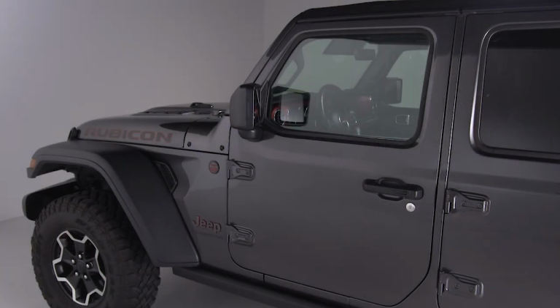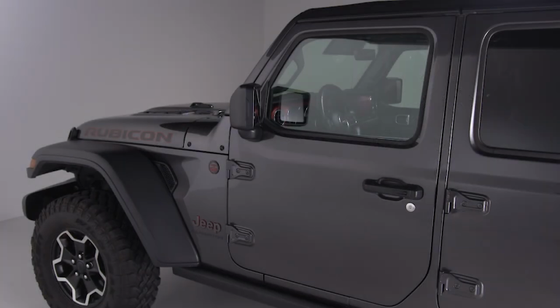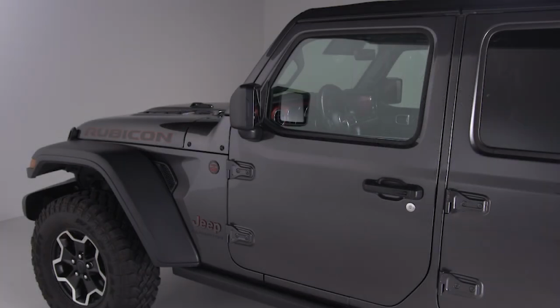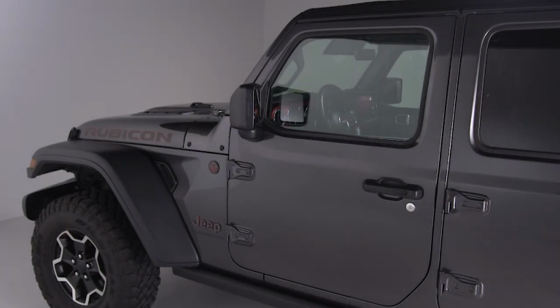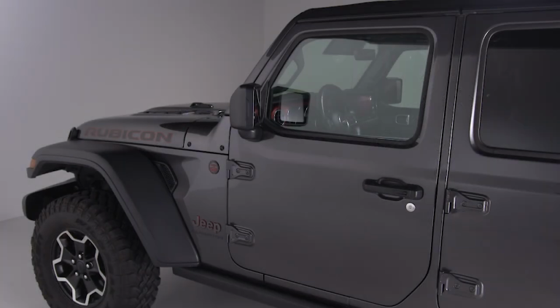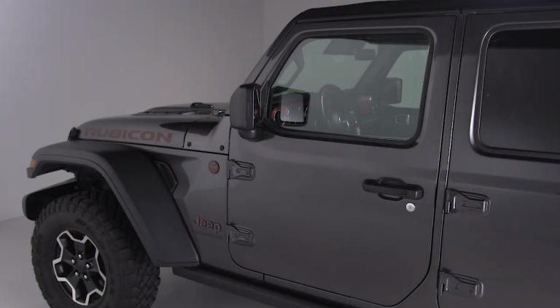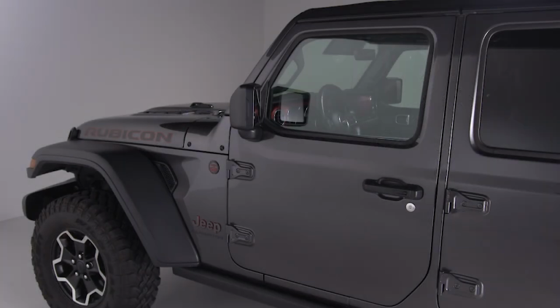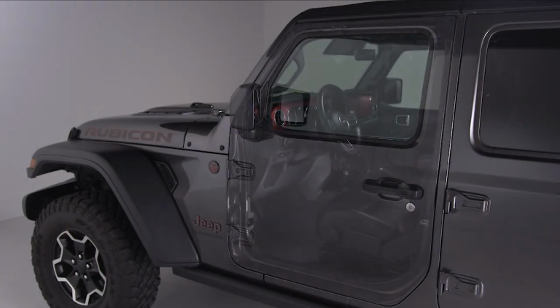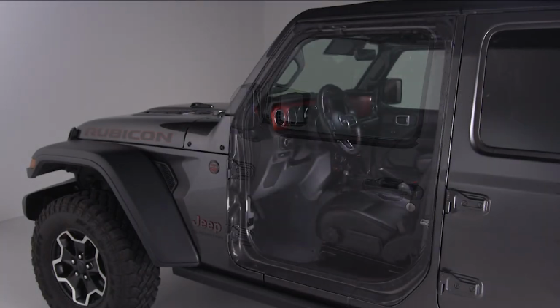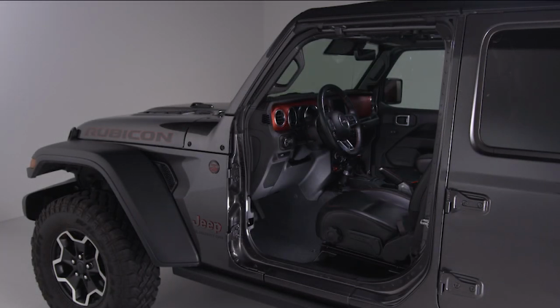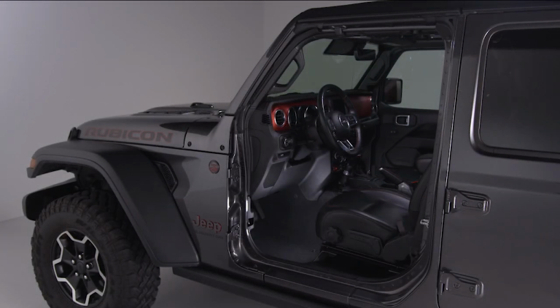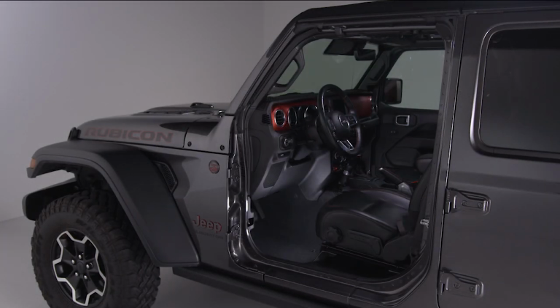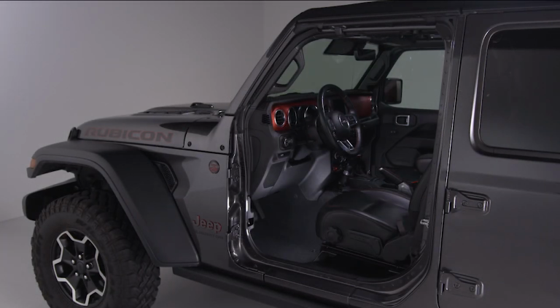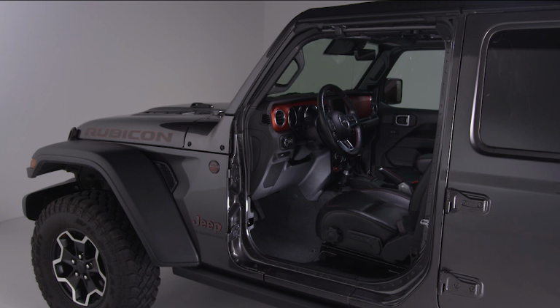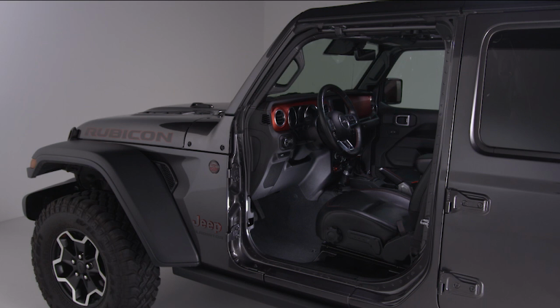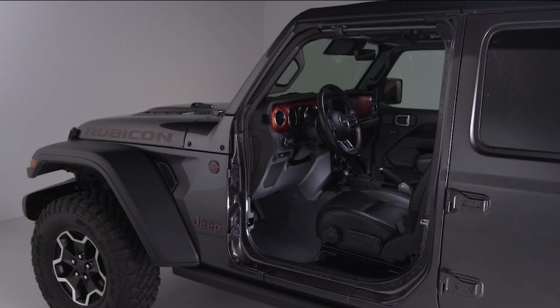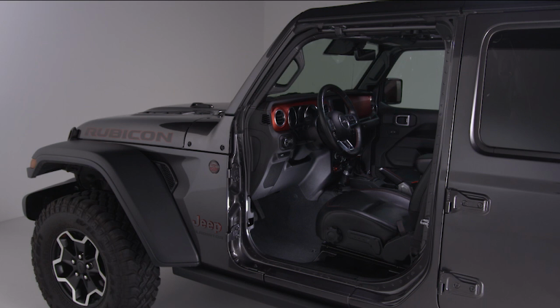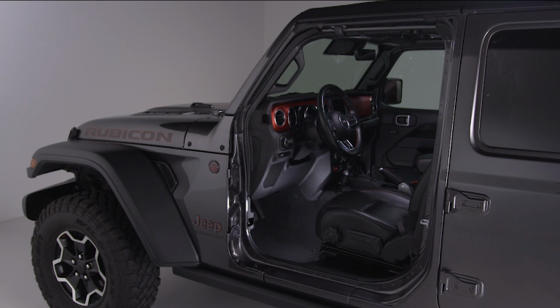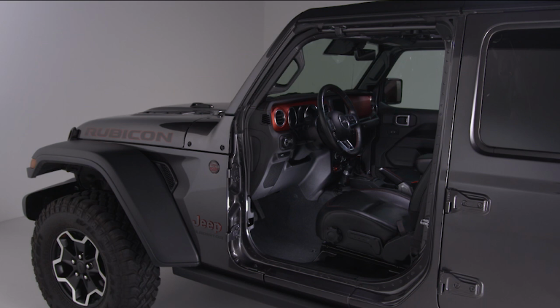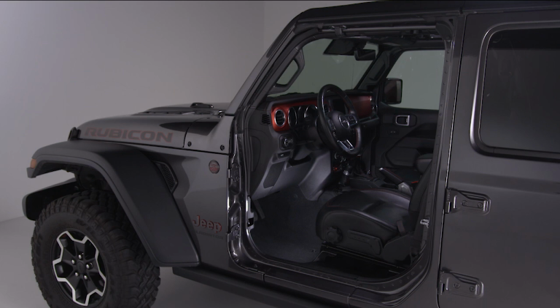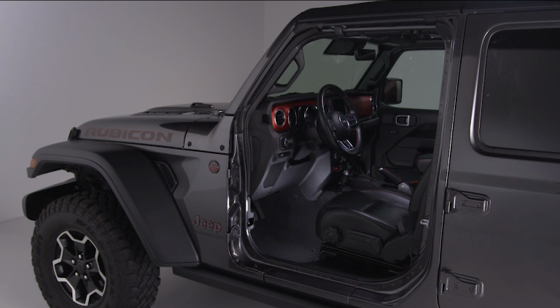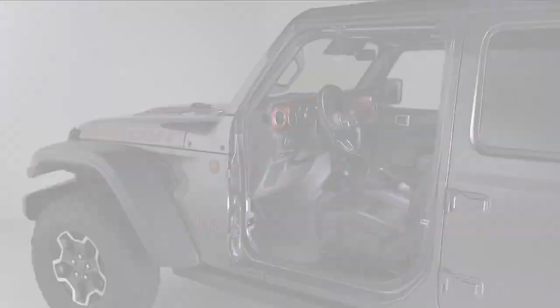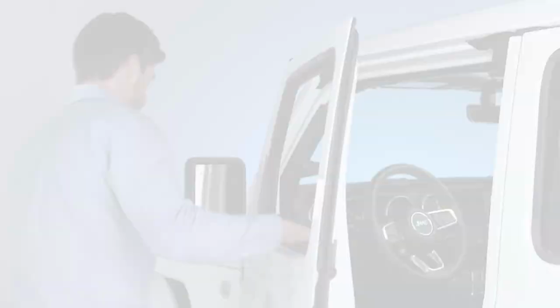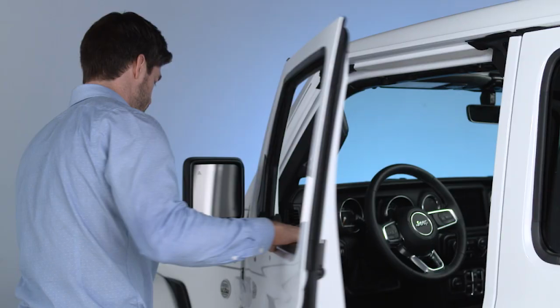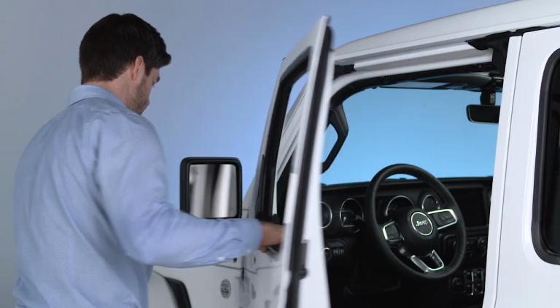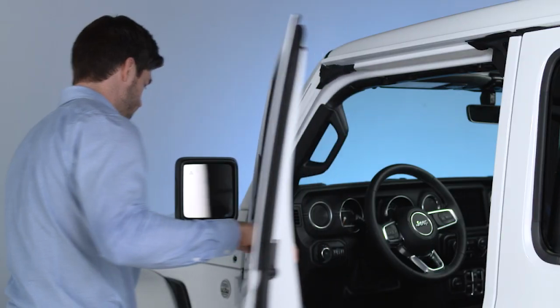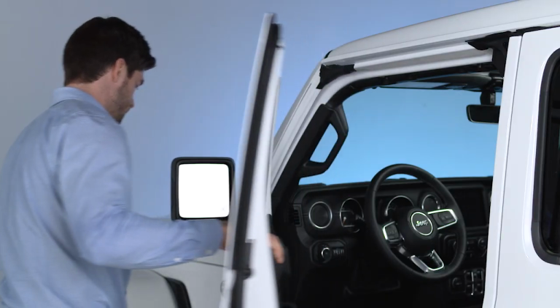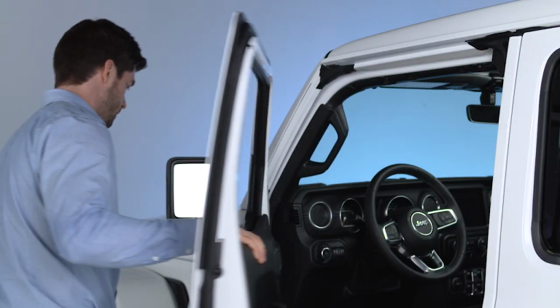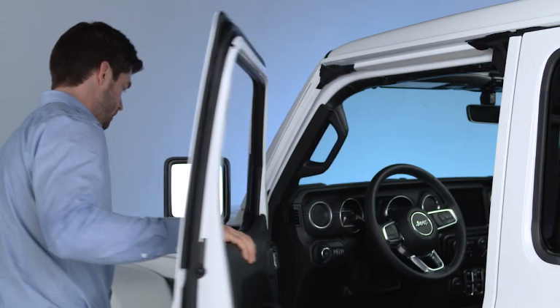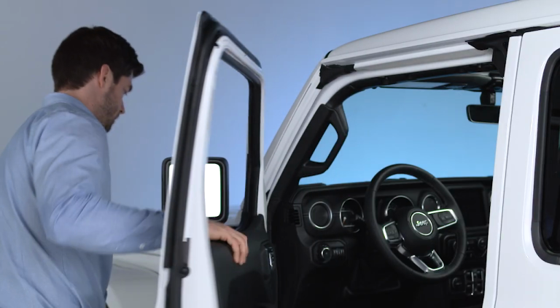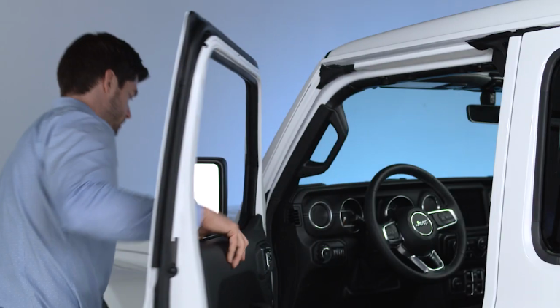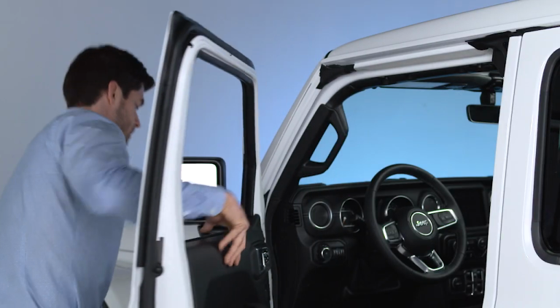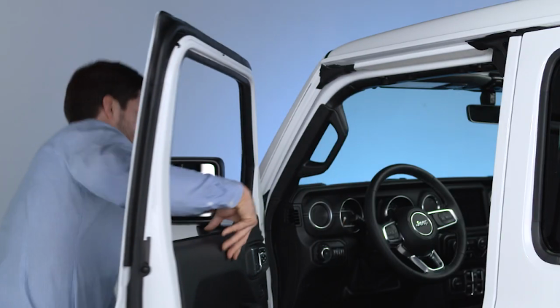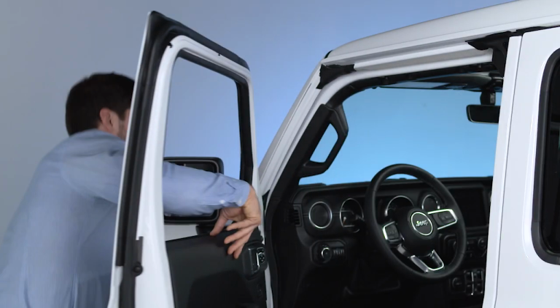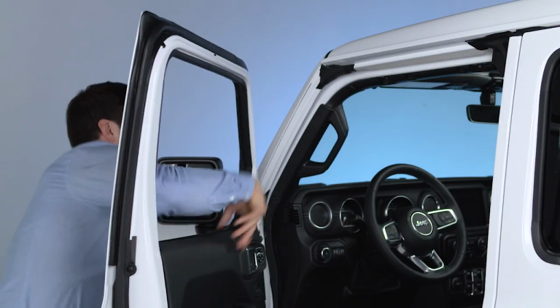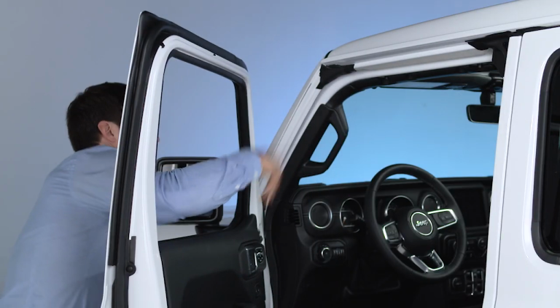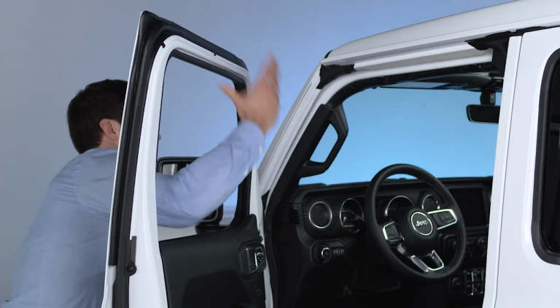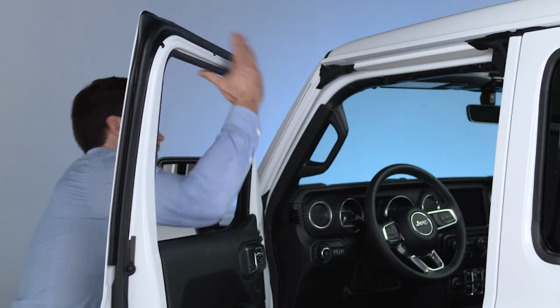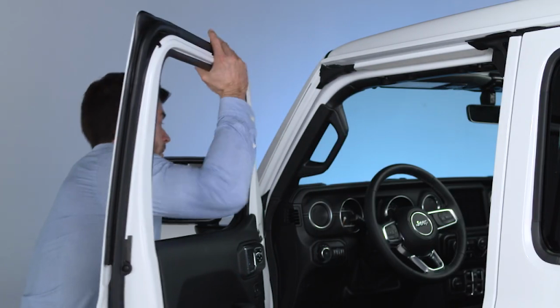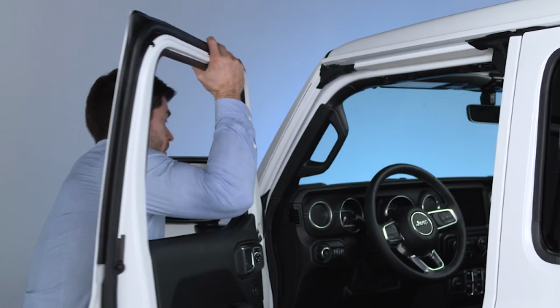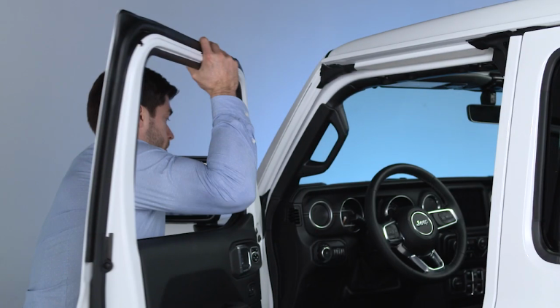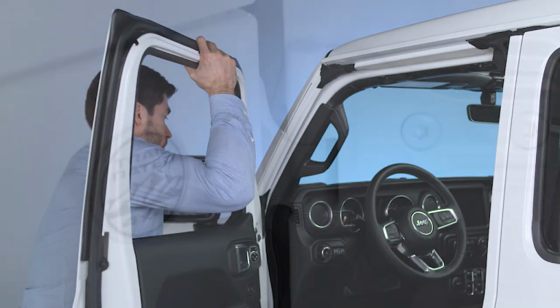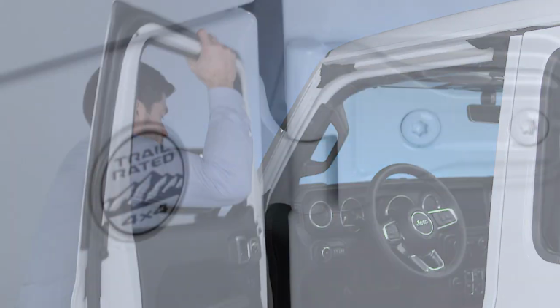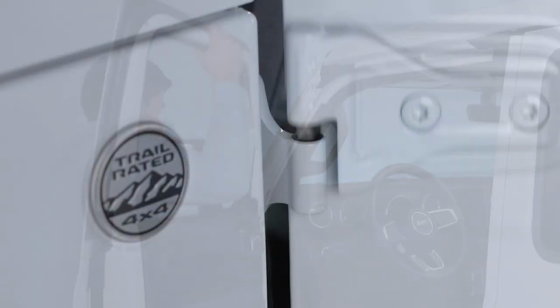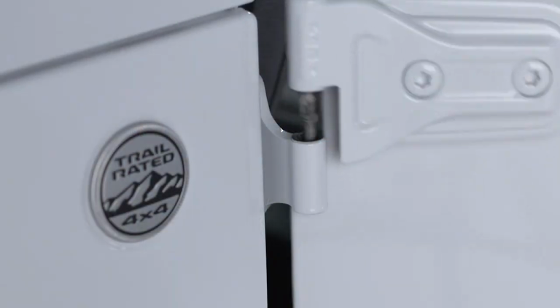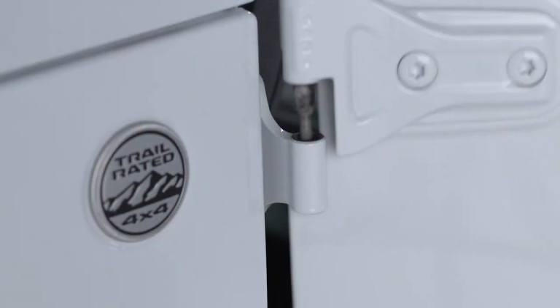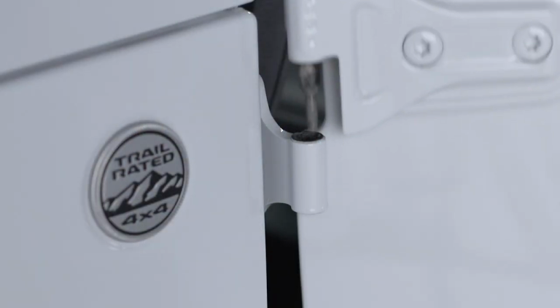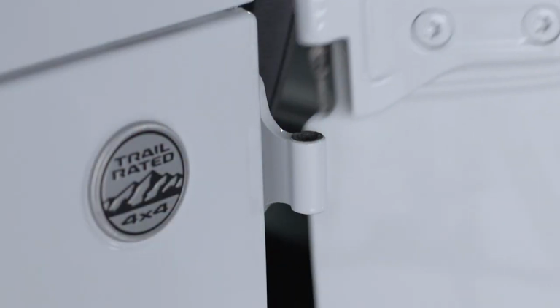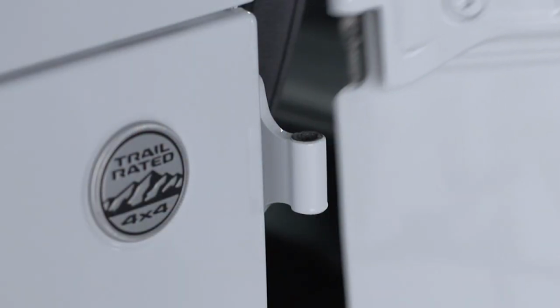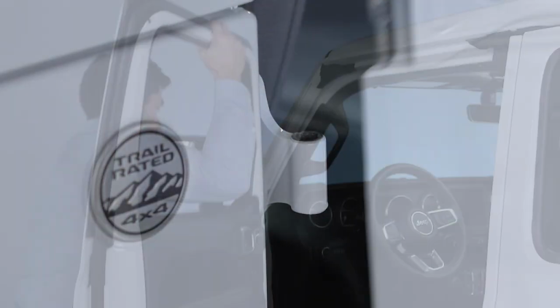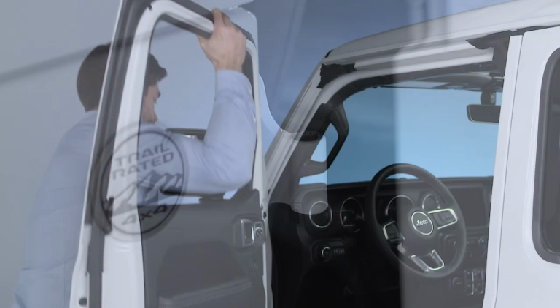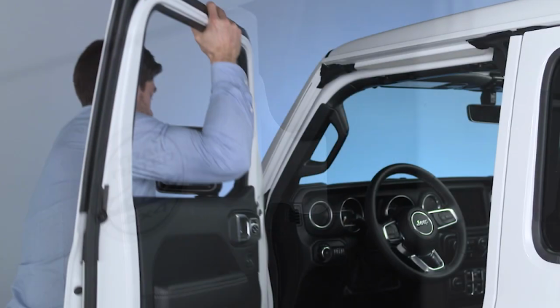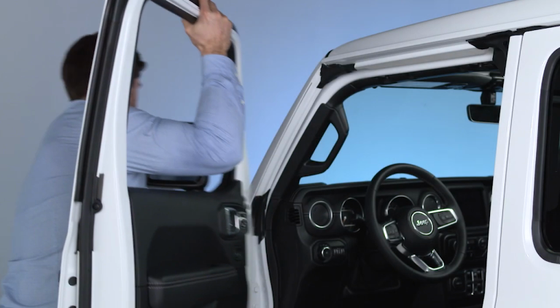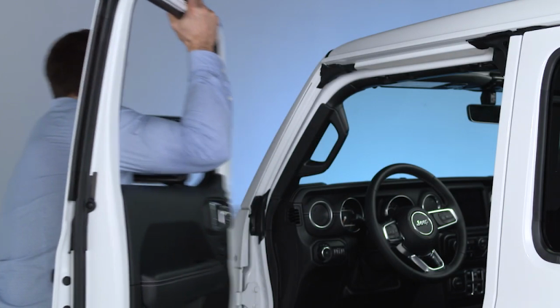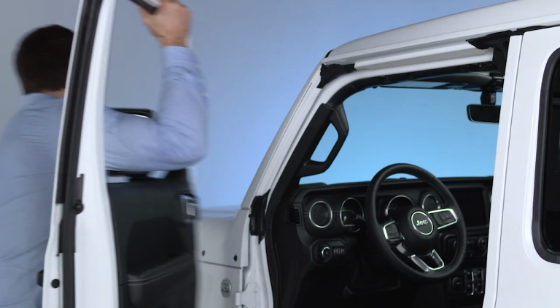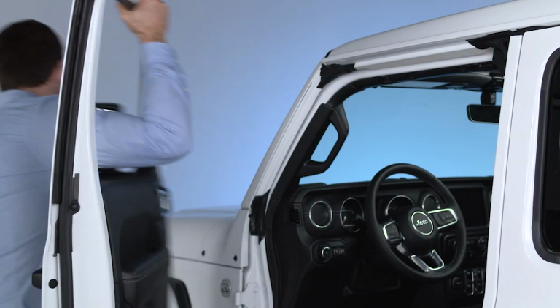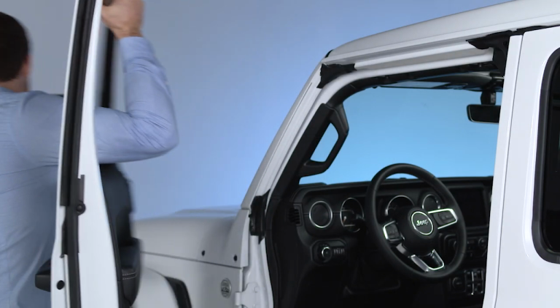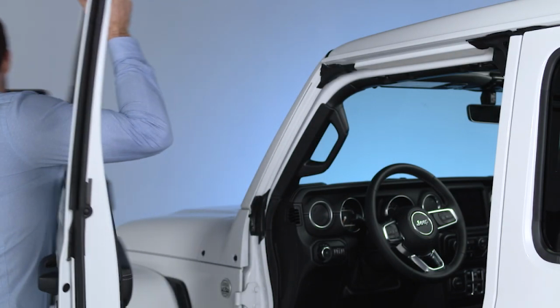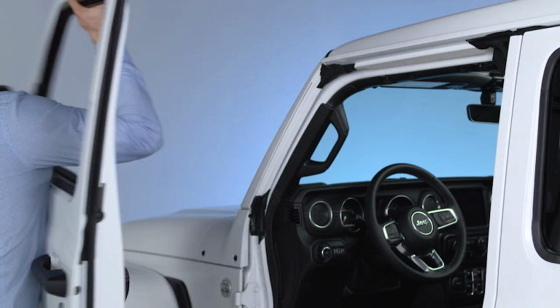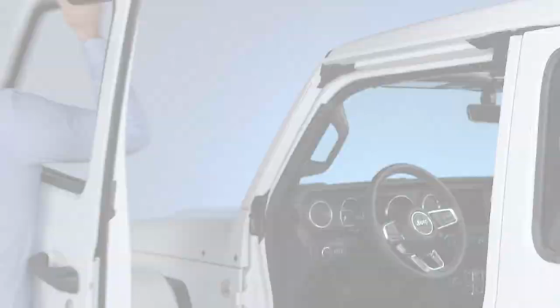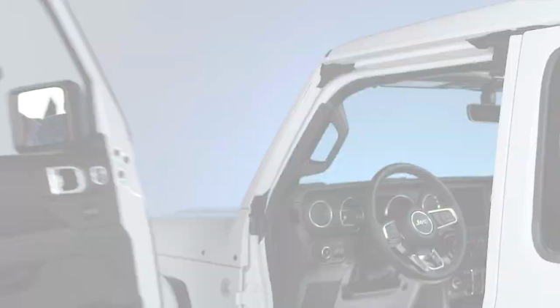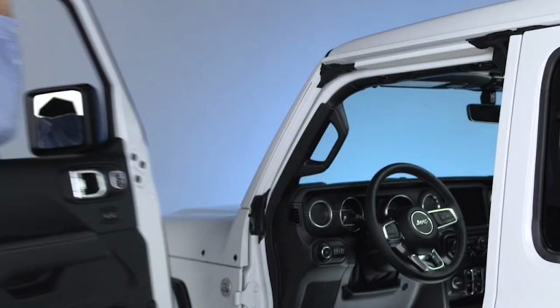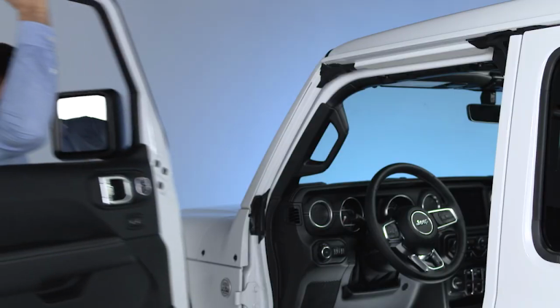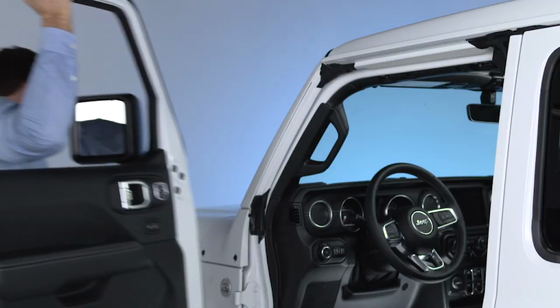you'll have to remove the front doors first. Click the link in the description for details on front door removal and installation.